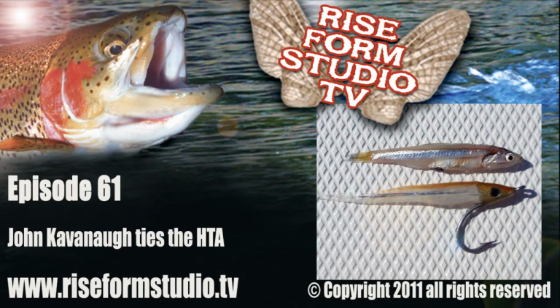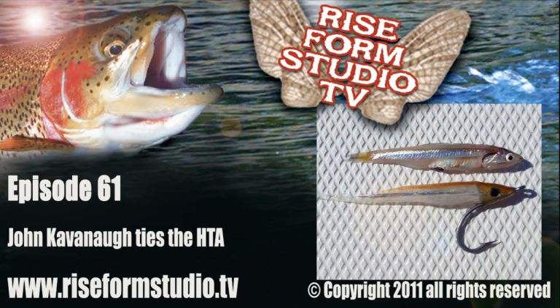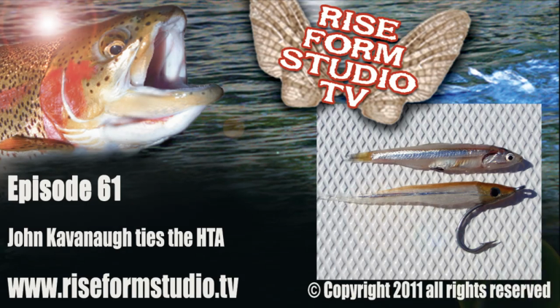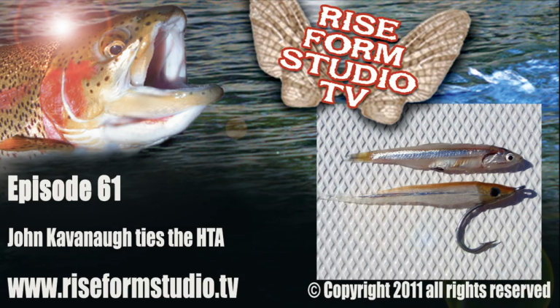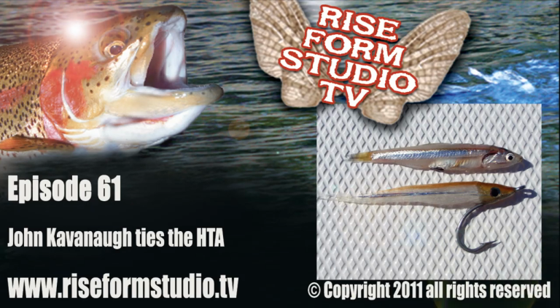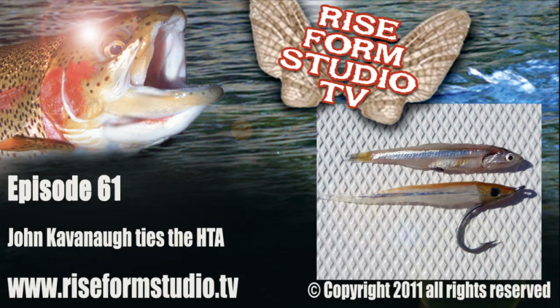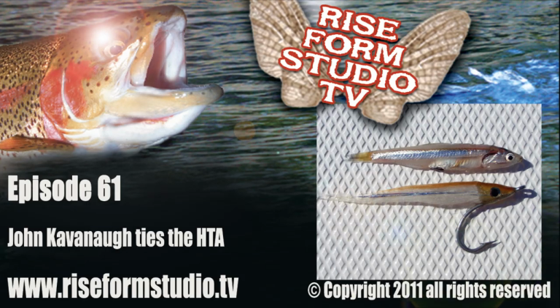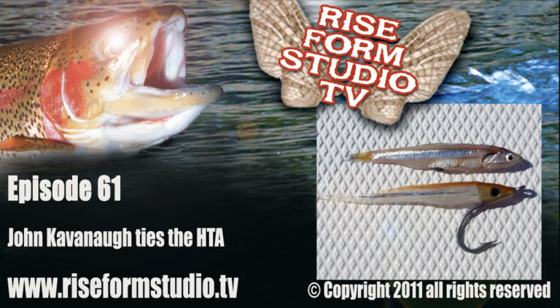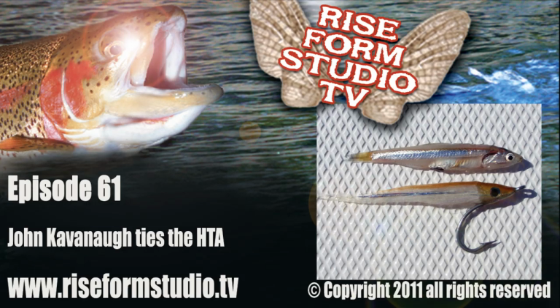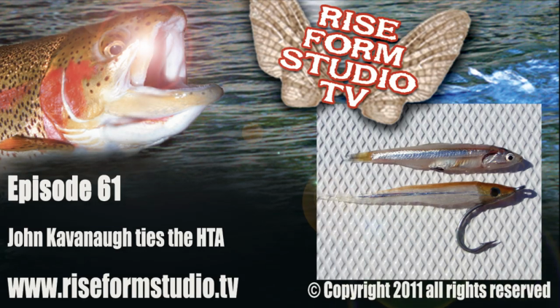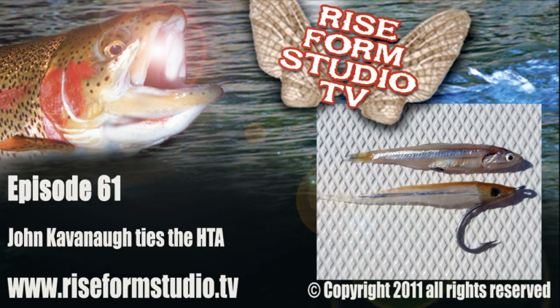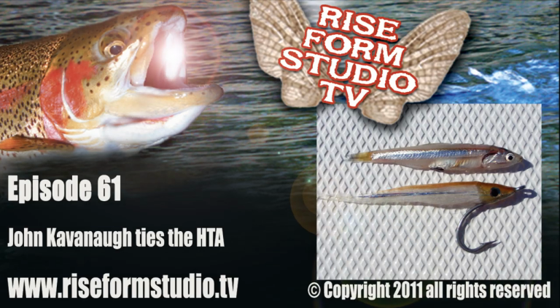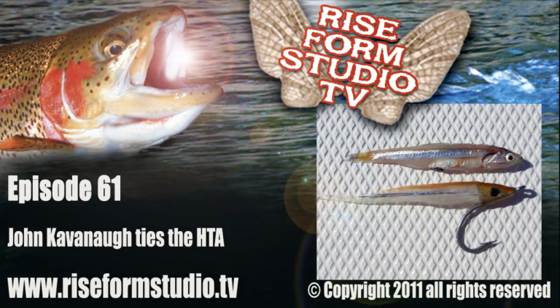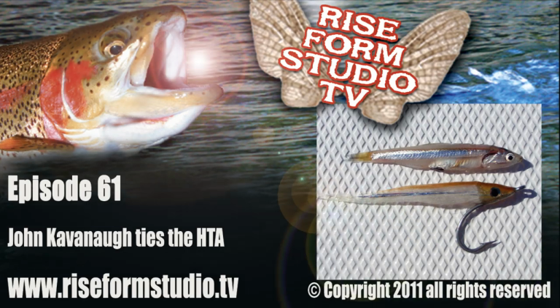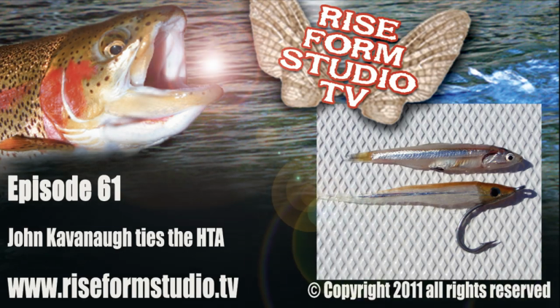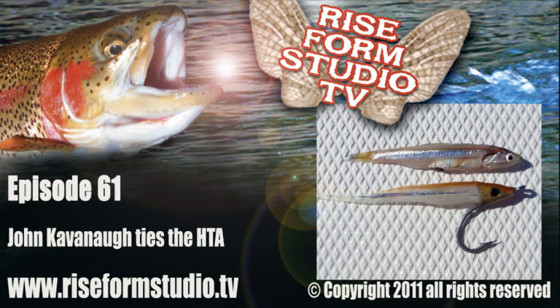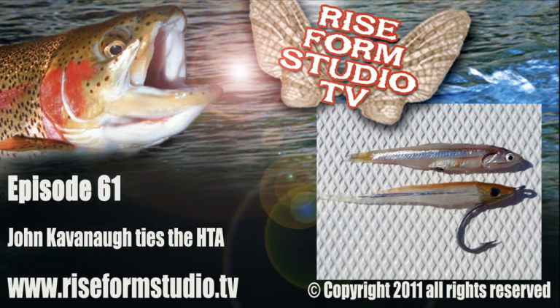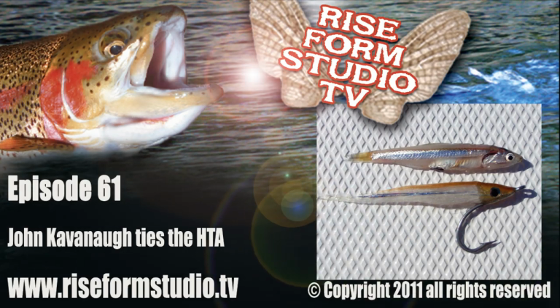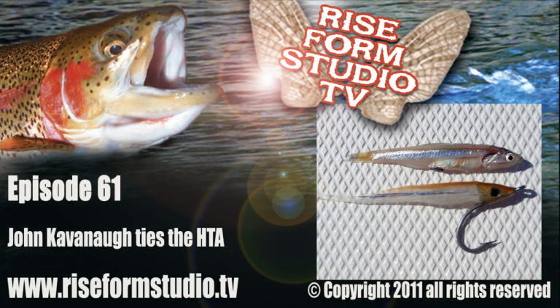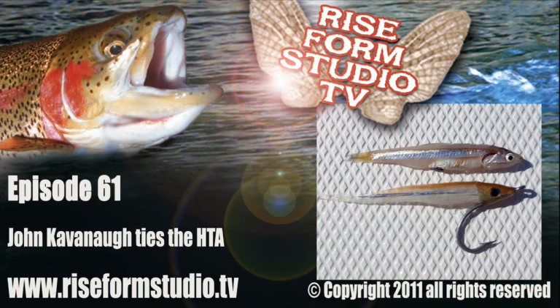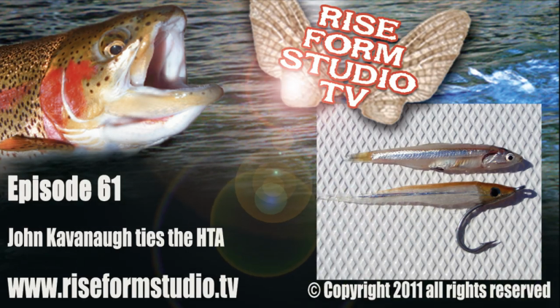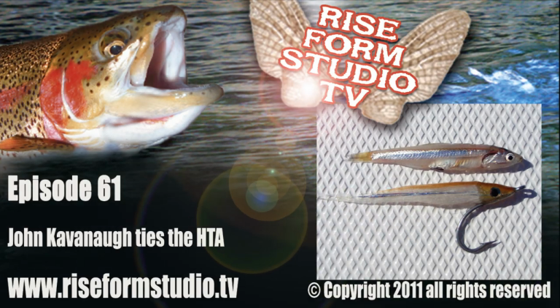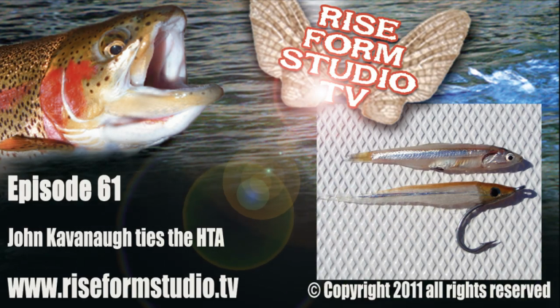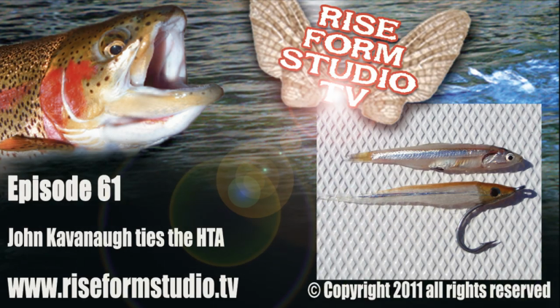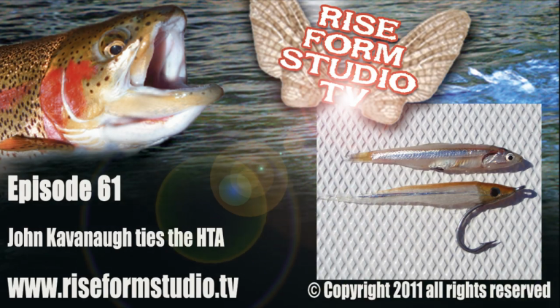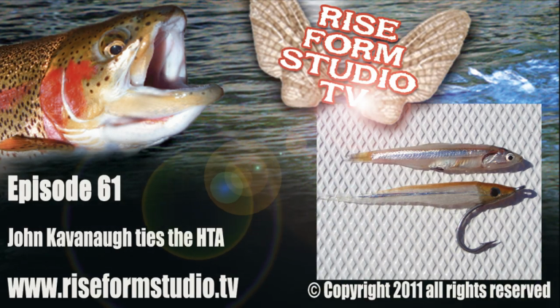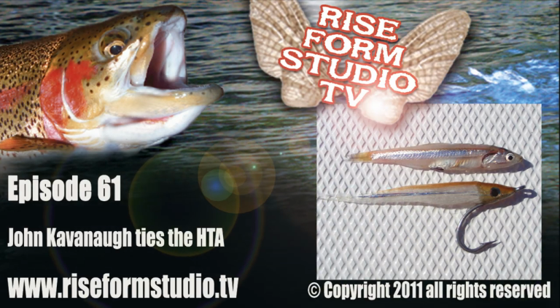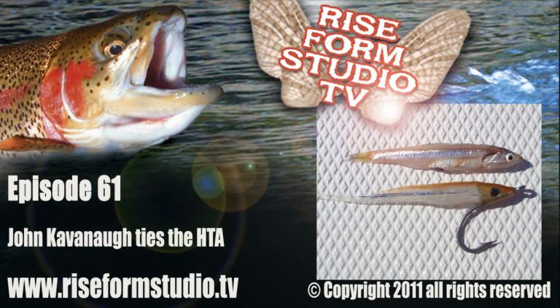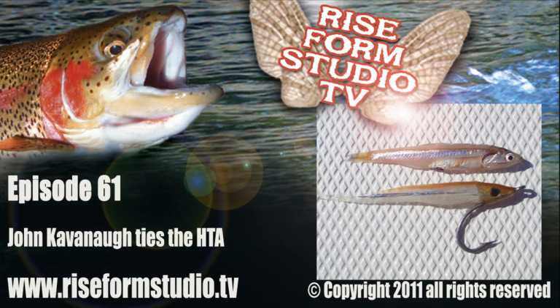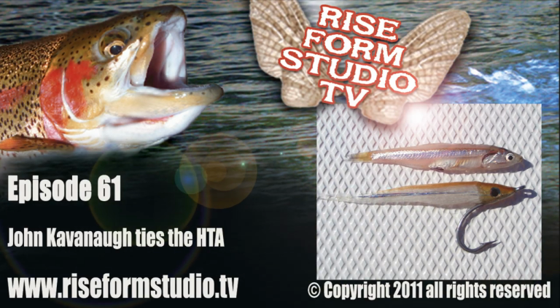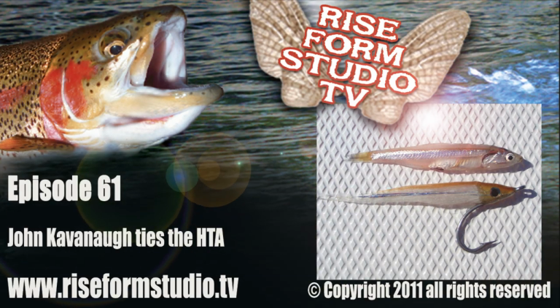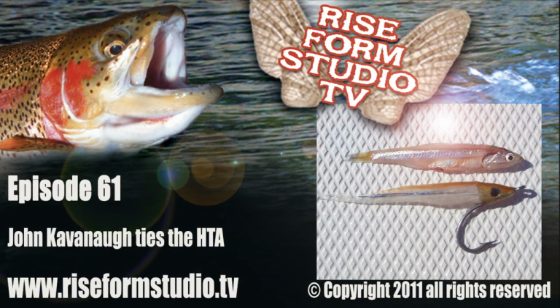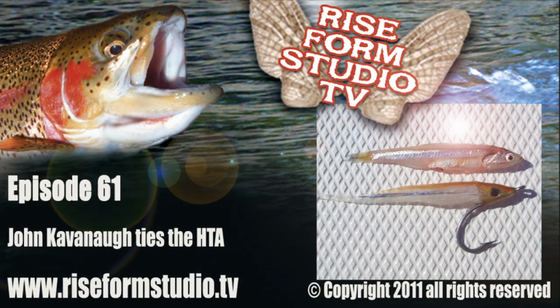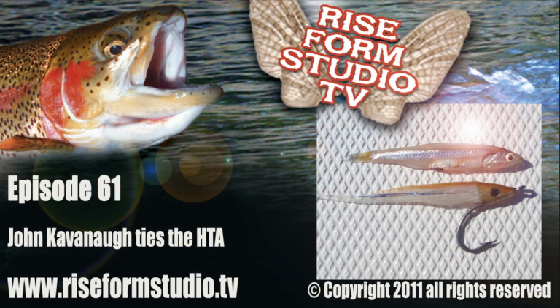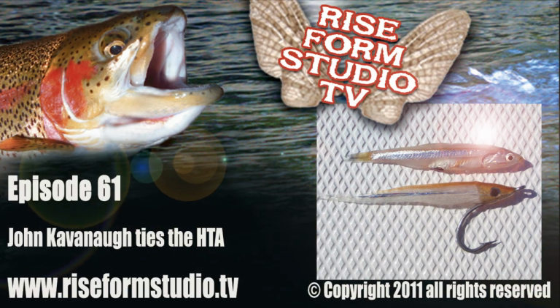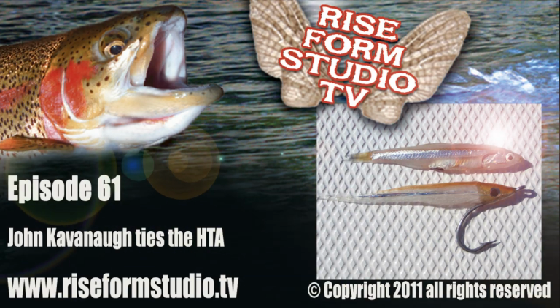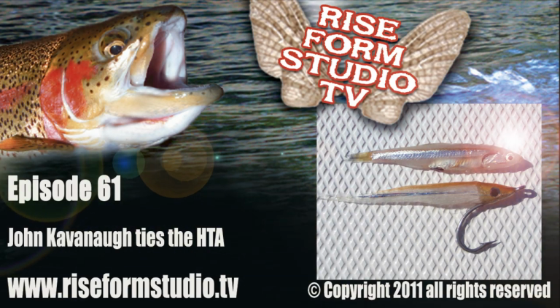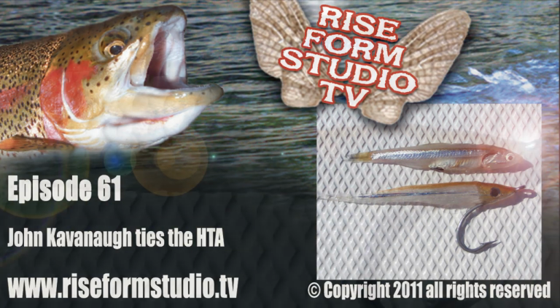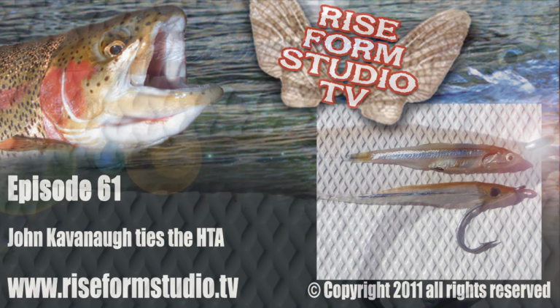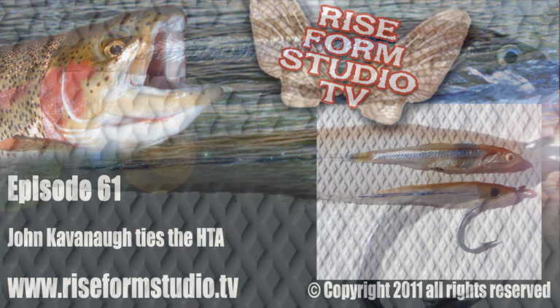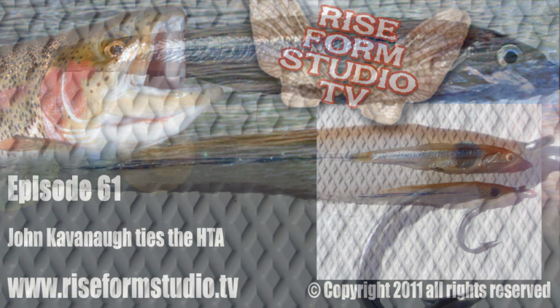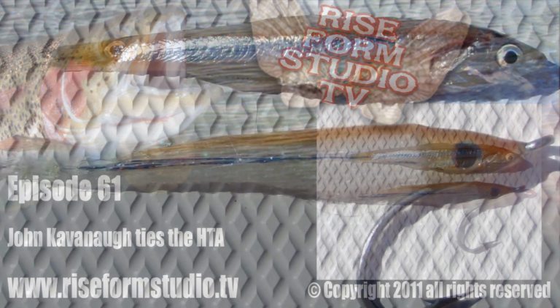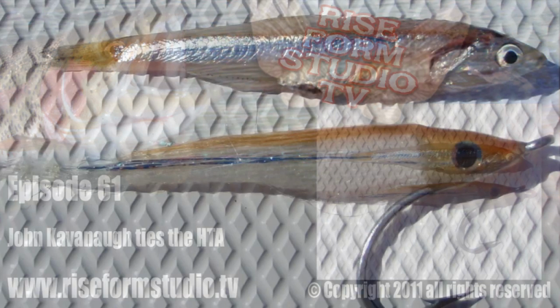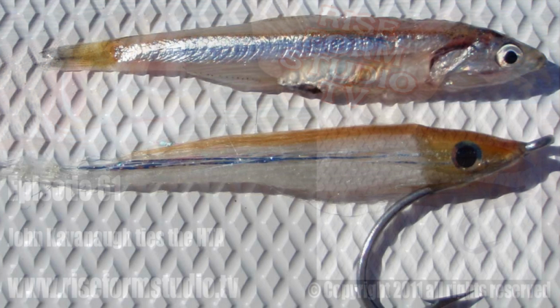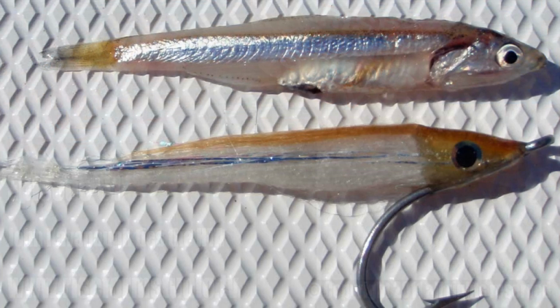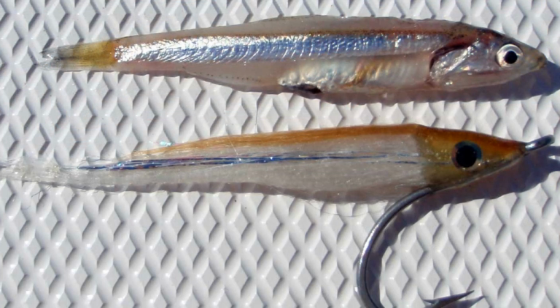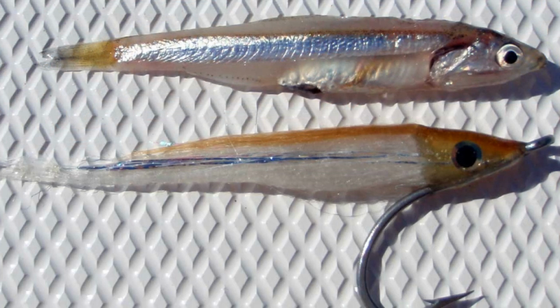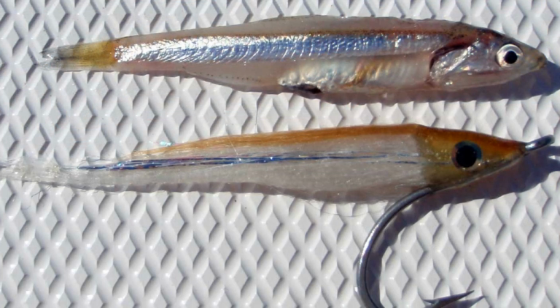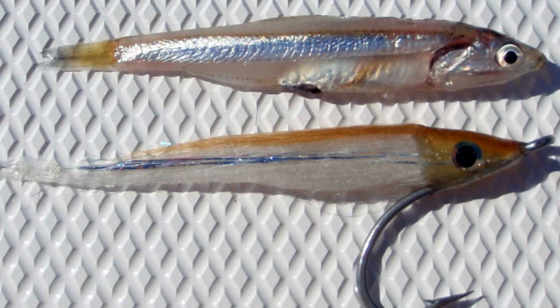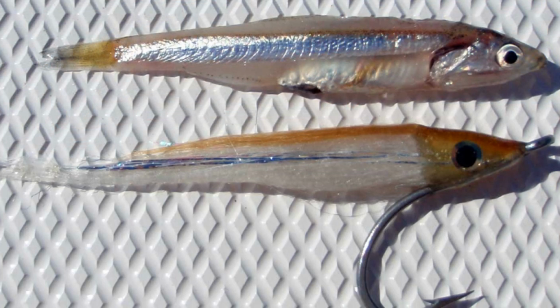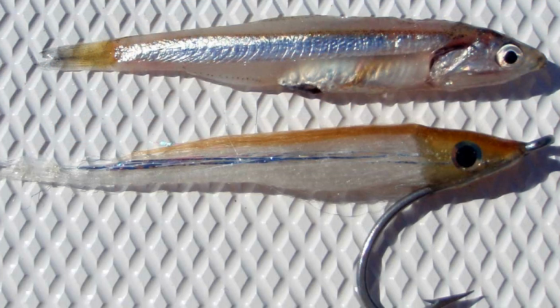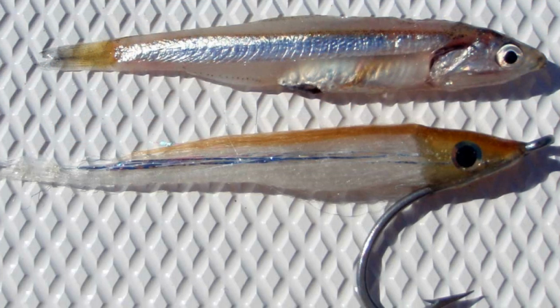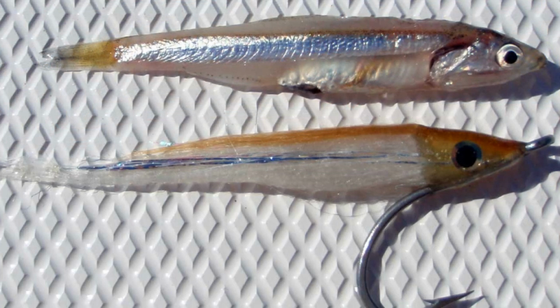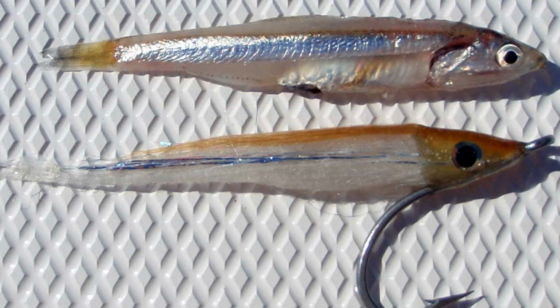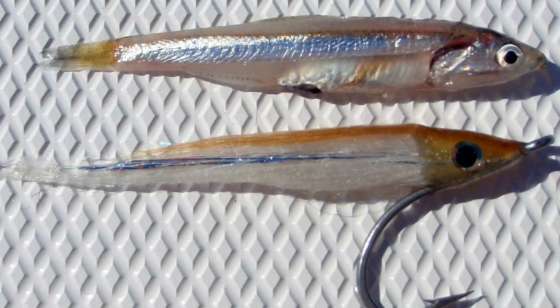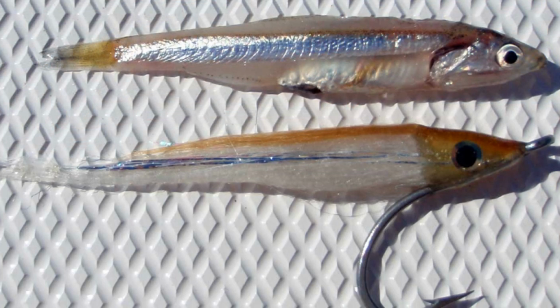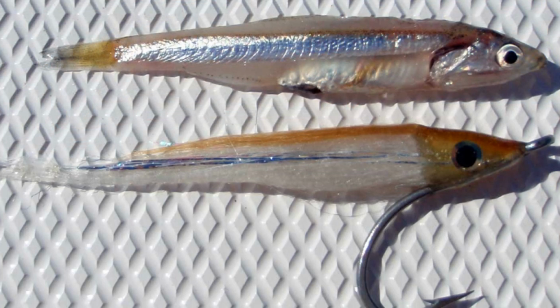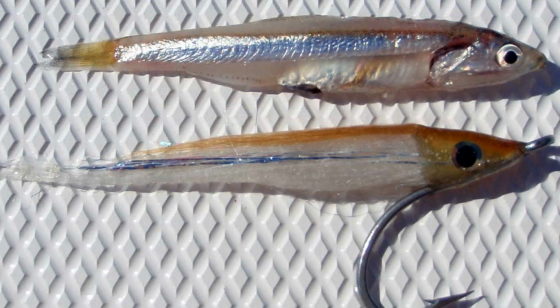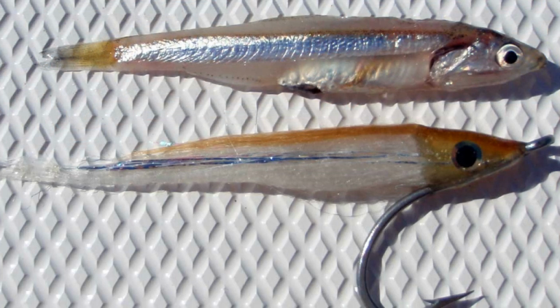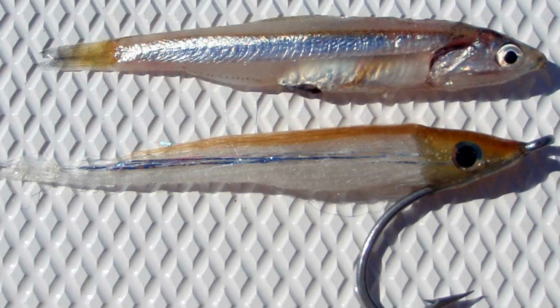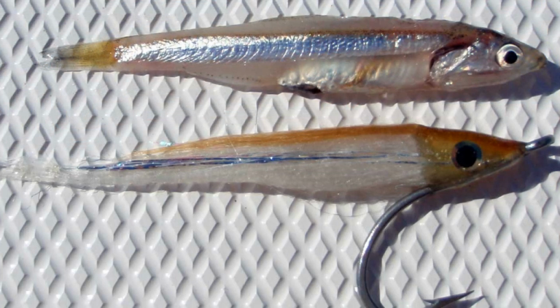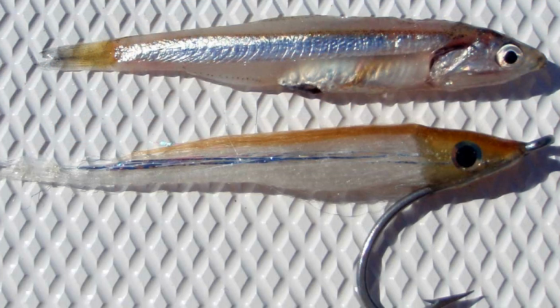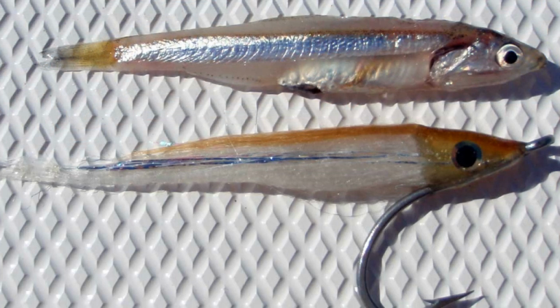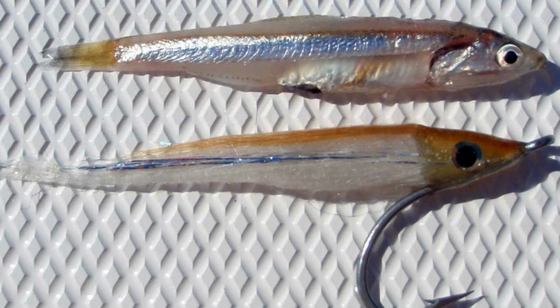Hello, welcome to Rise Form Studio episode number 61. I'm your host Michael McAuliffe. This week John Cavanaugh ties the HTA.